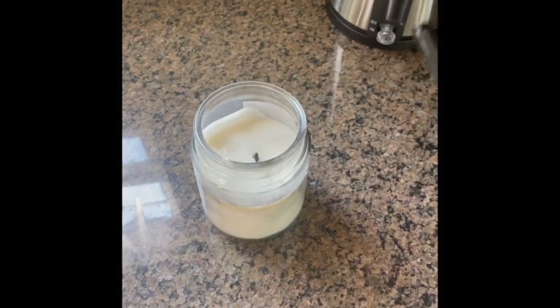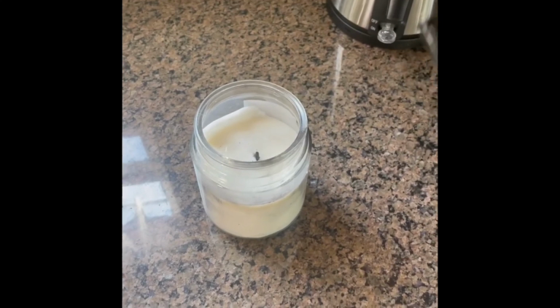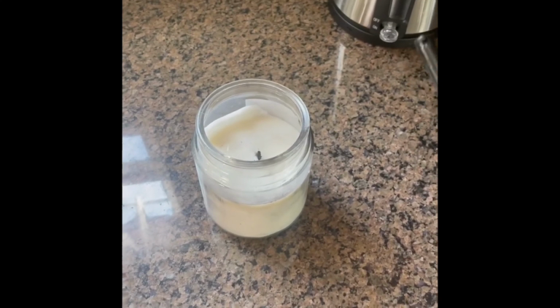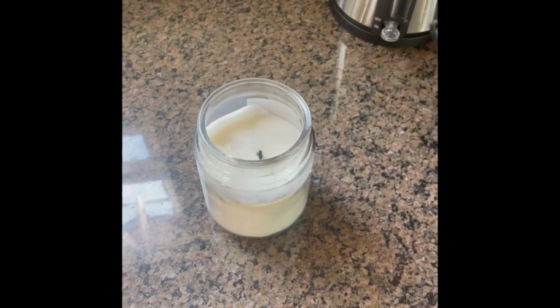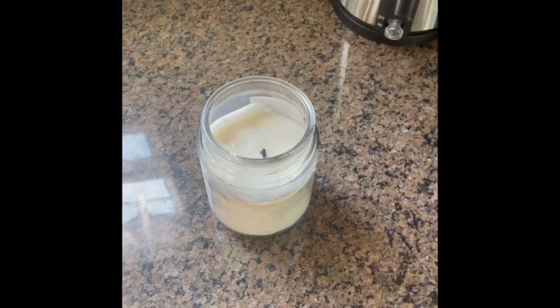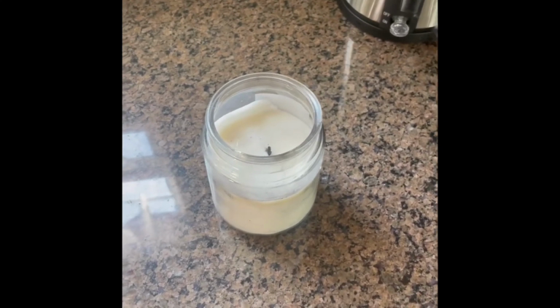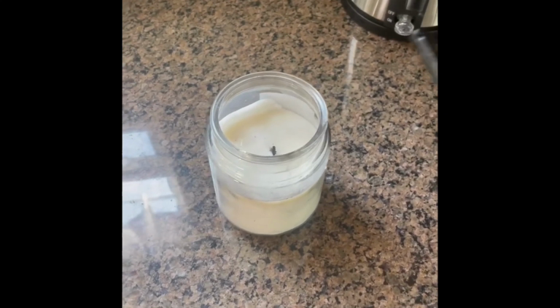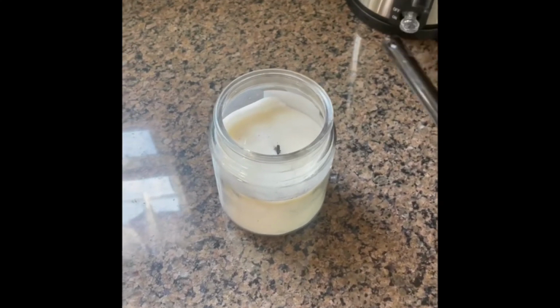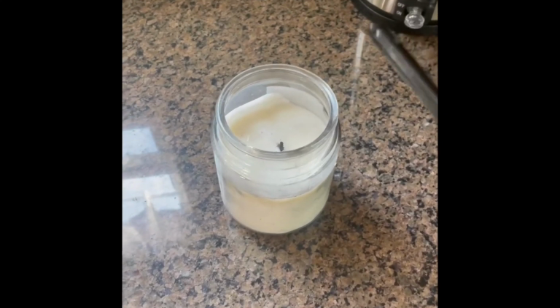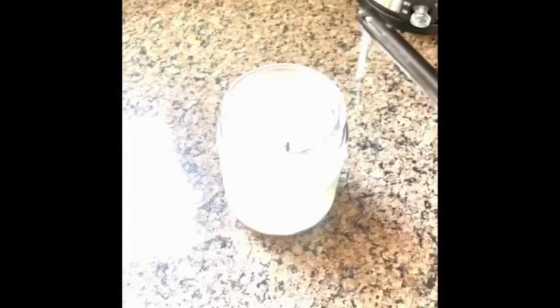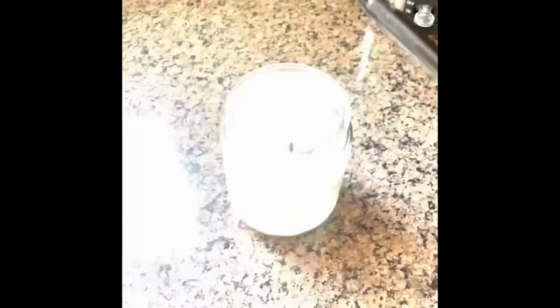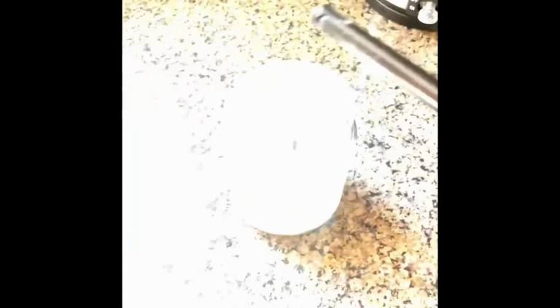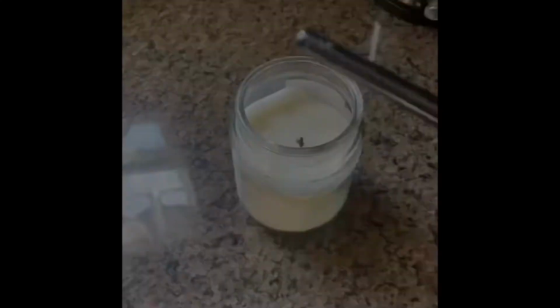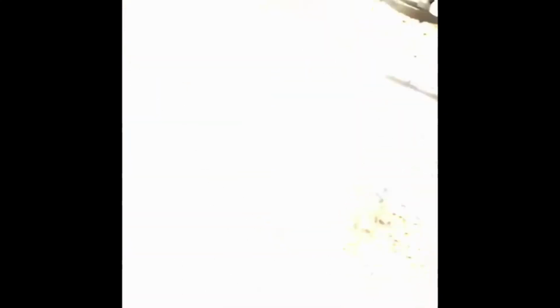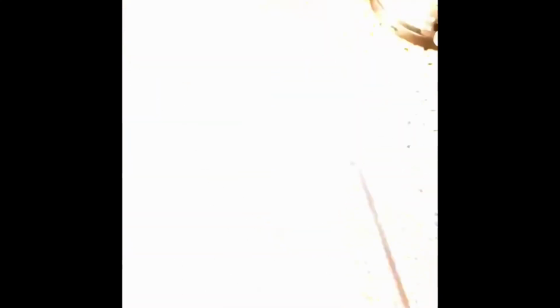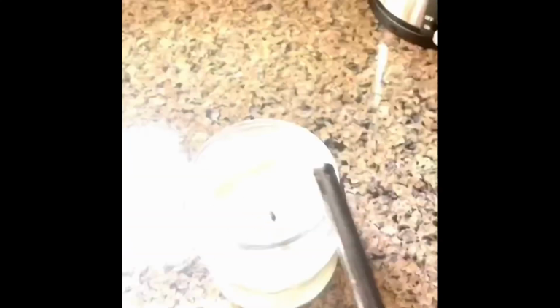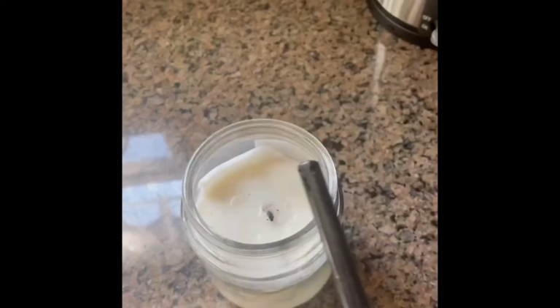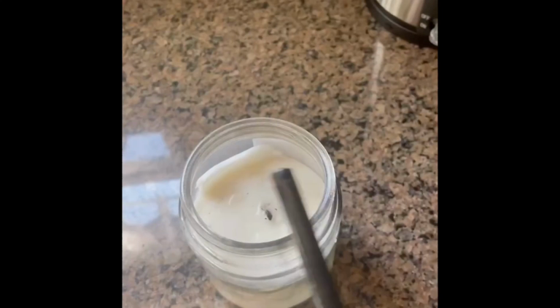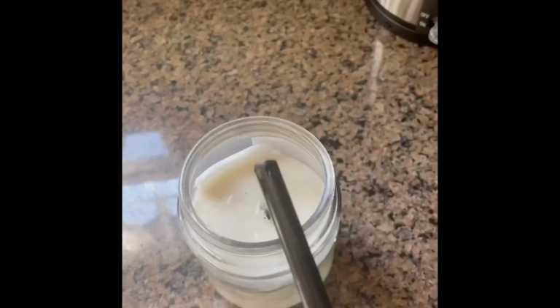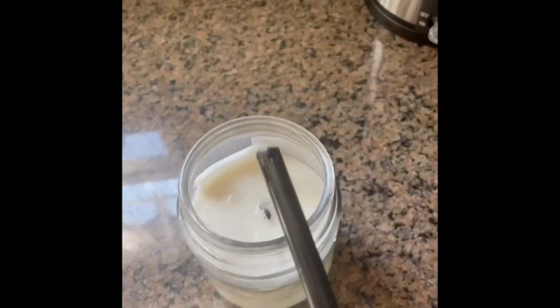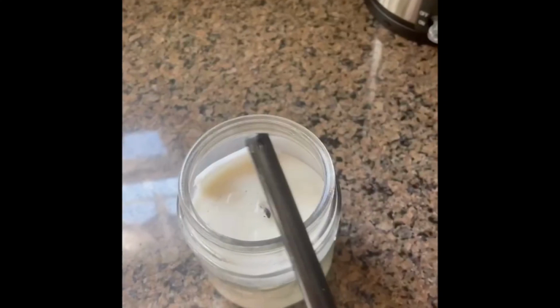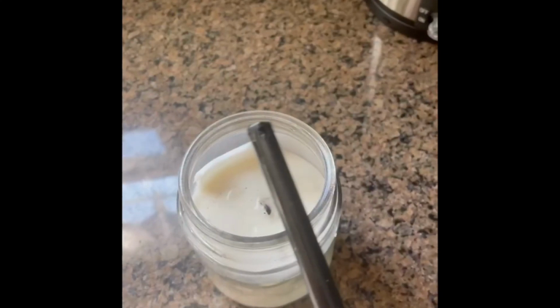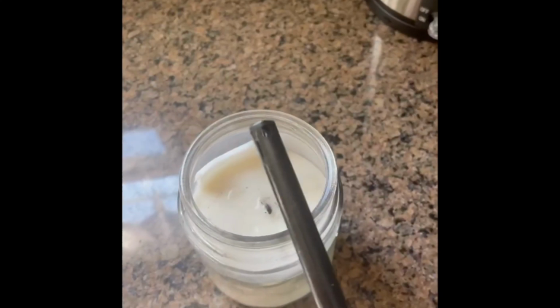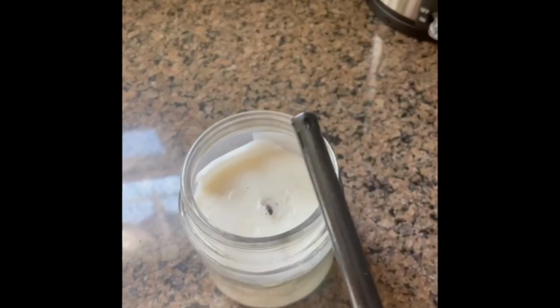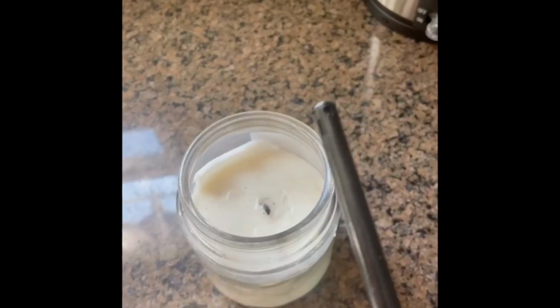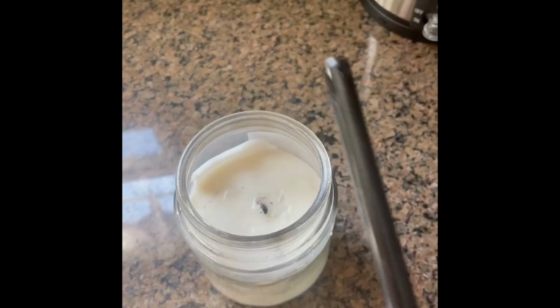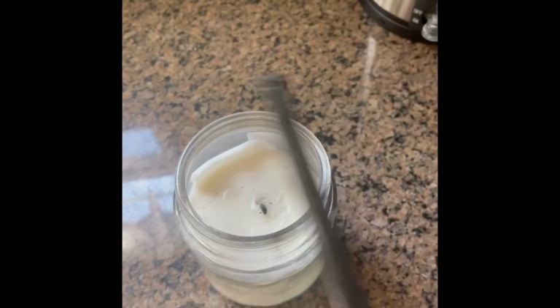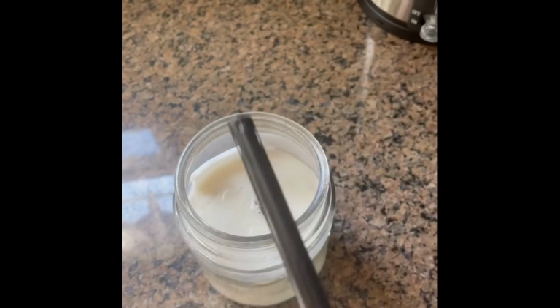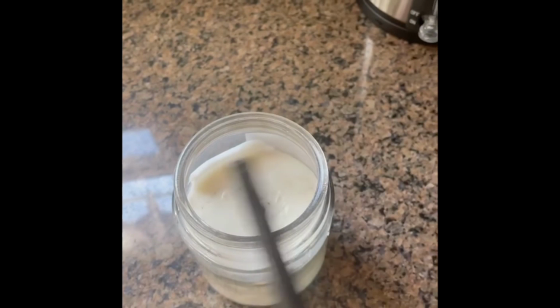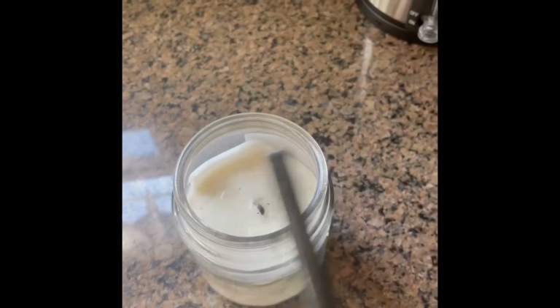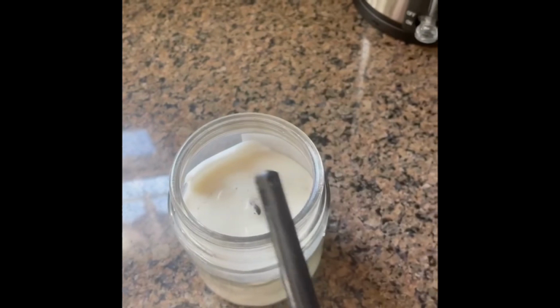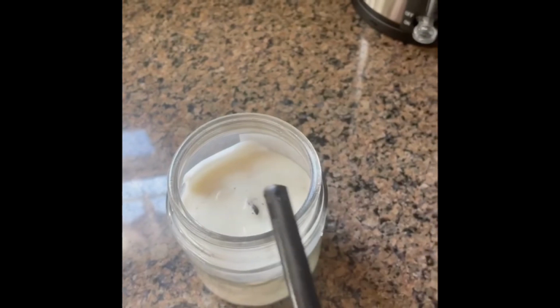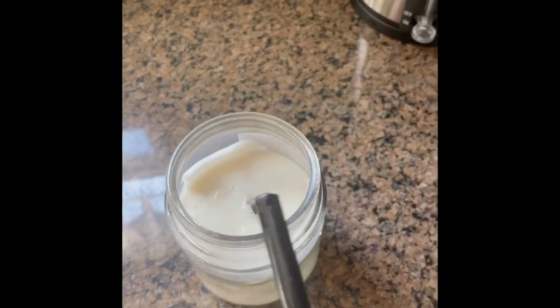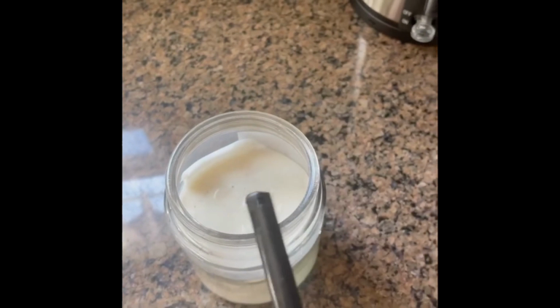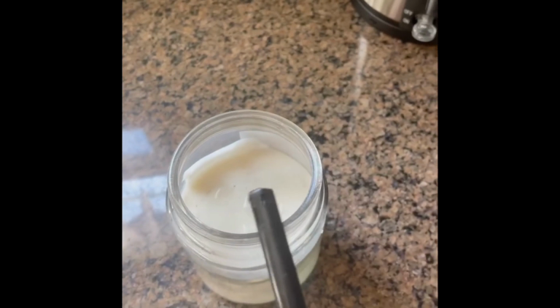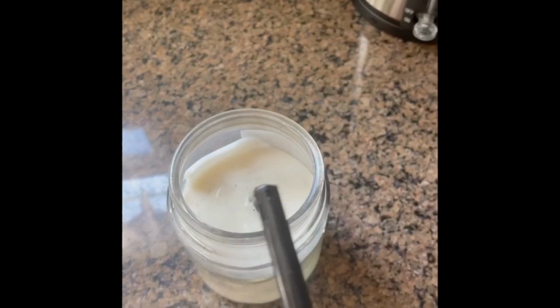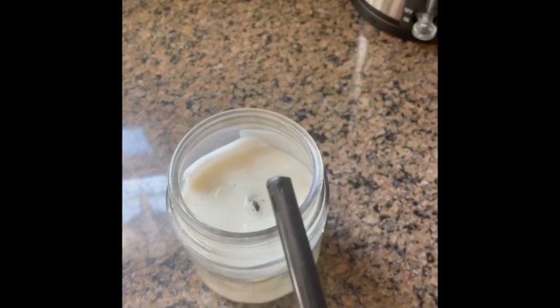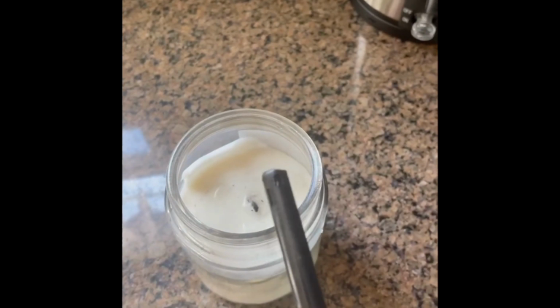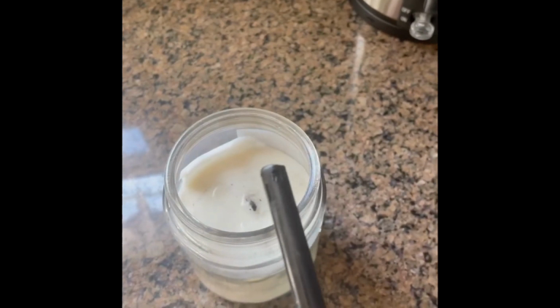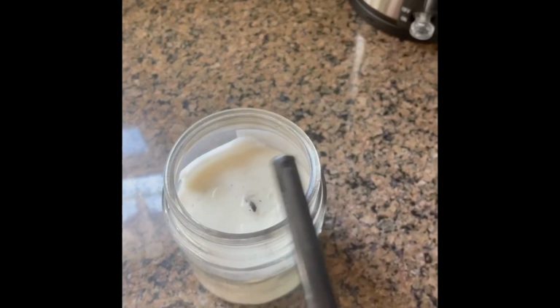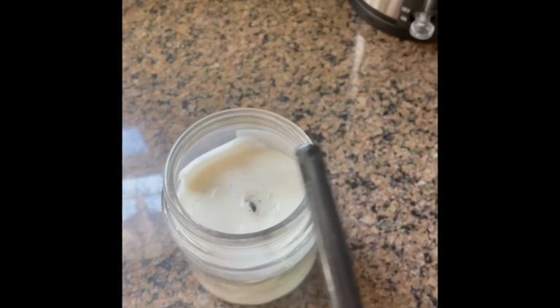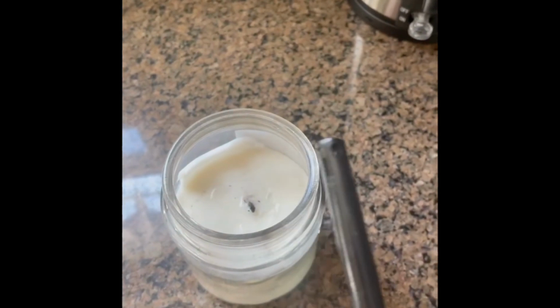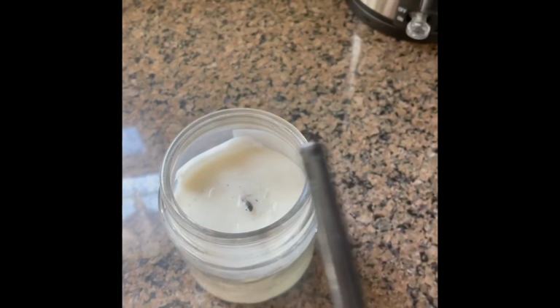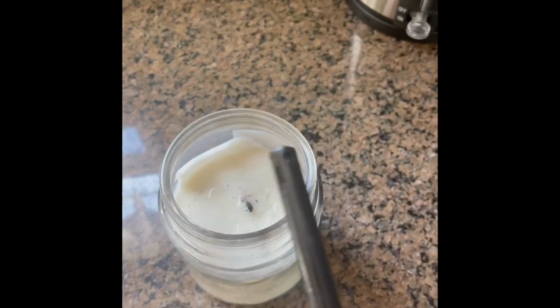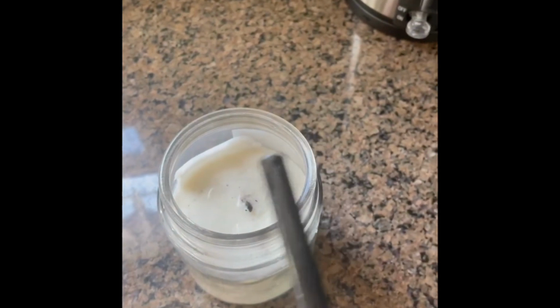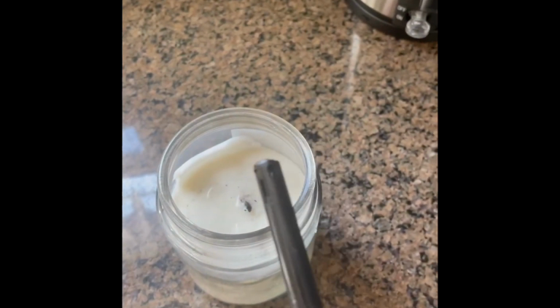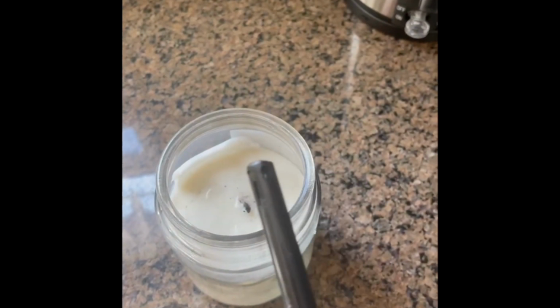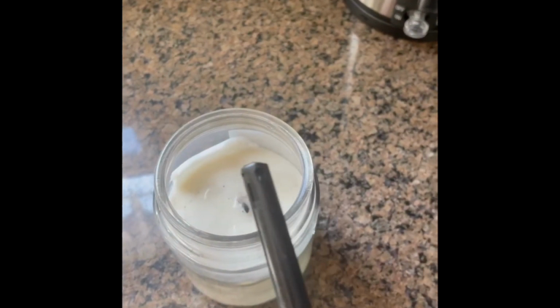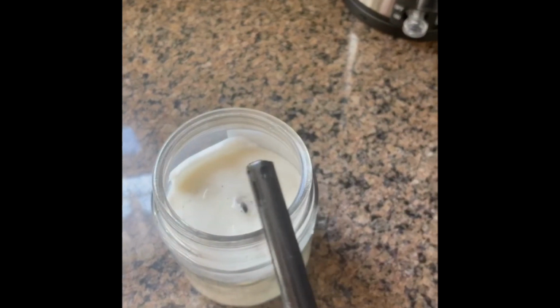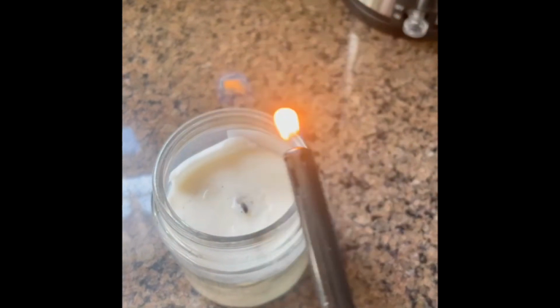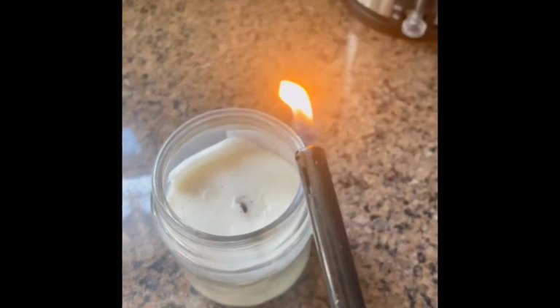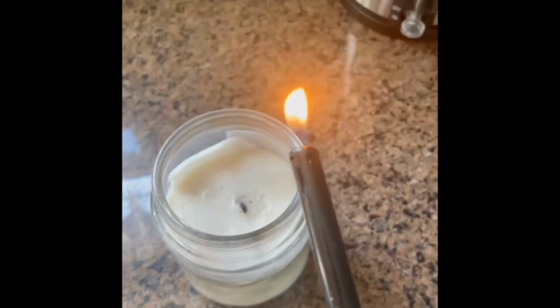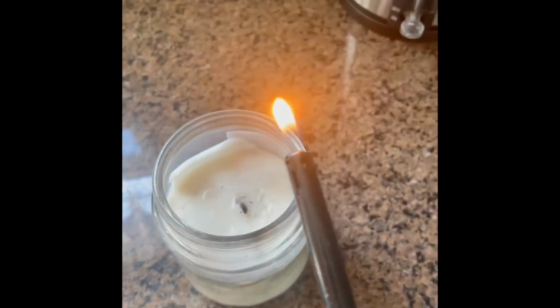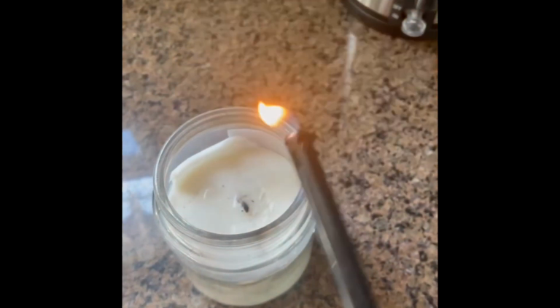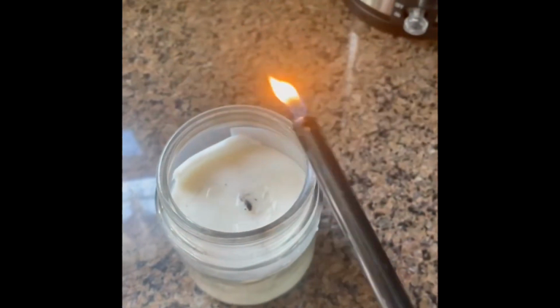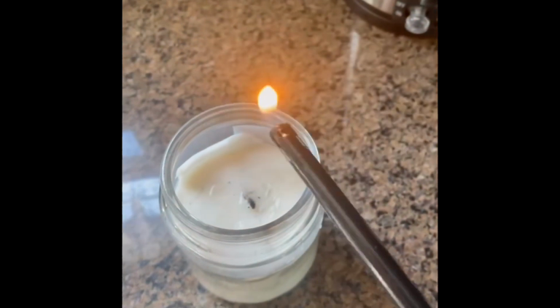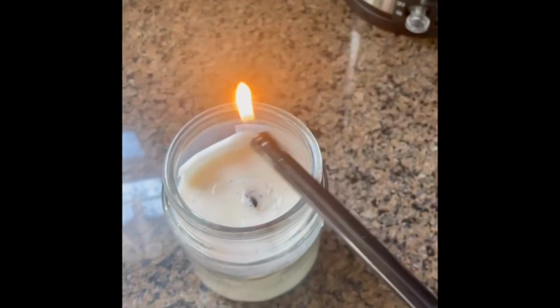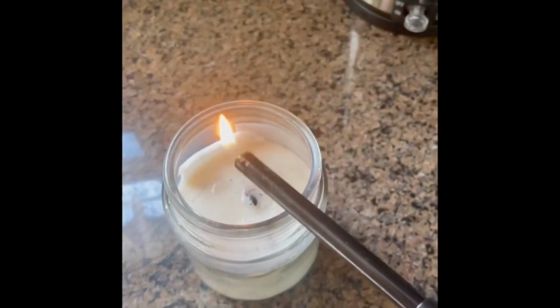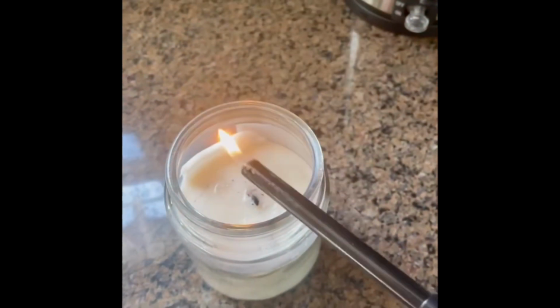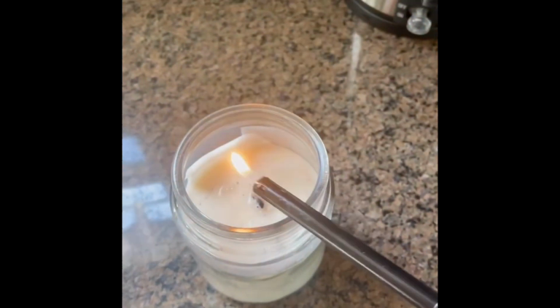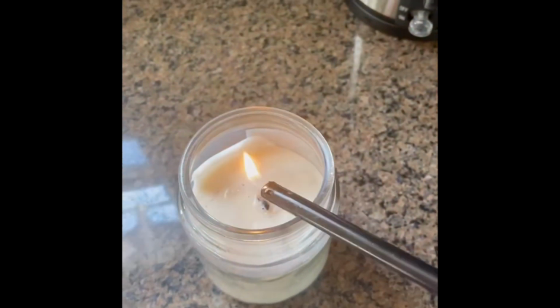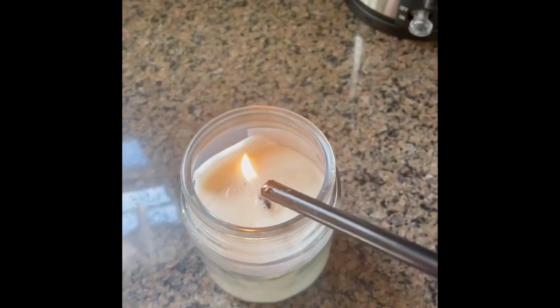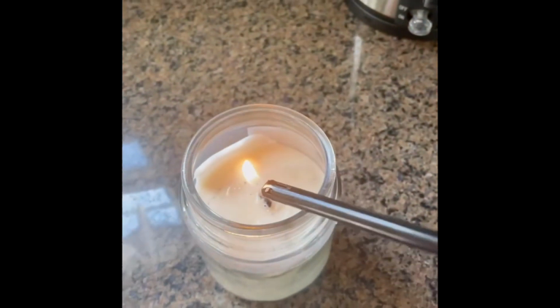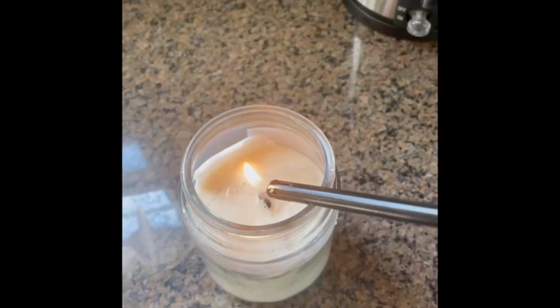So here we go. Let me get my striker going here. My hand's wet, so it's hard to do now. There we go. I think it's lit.